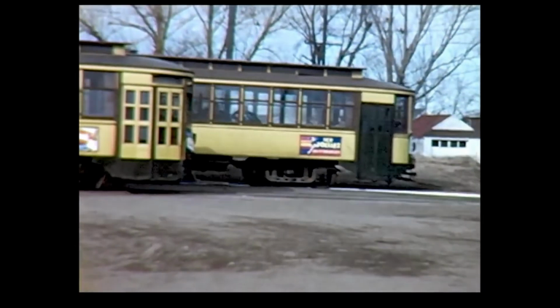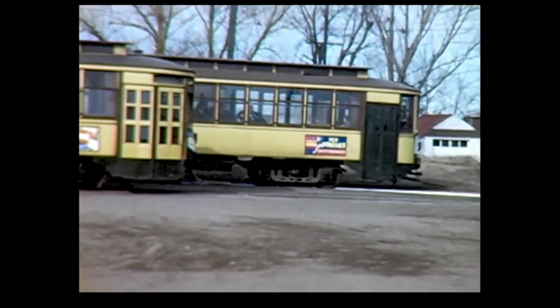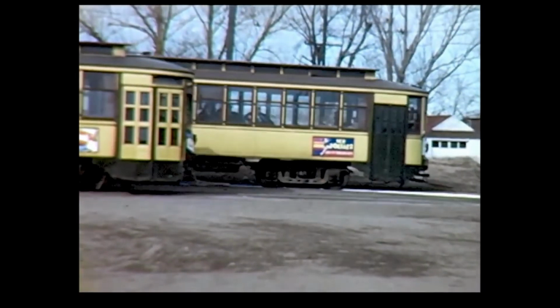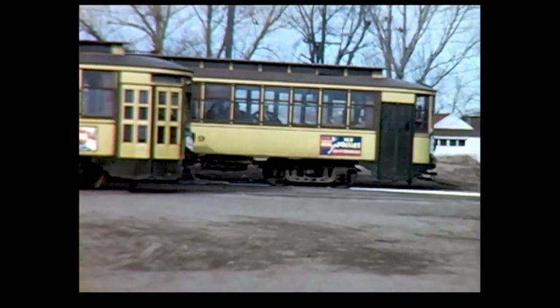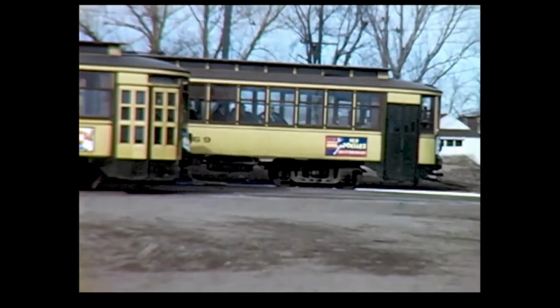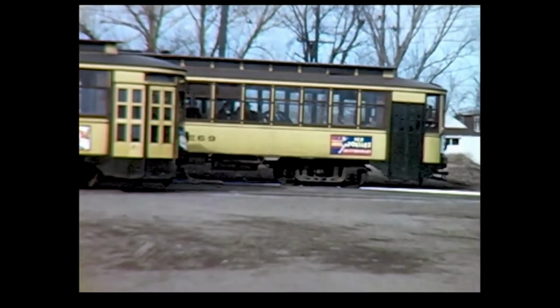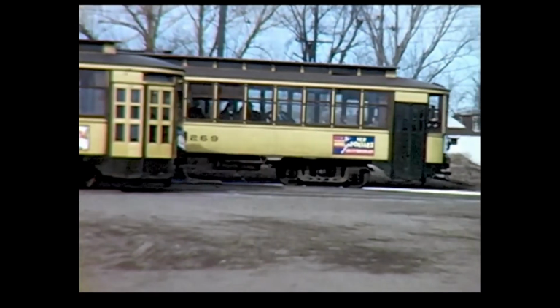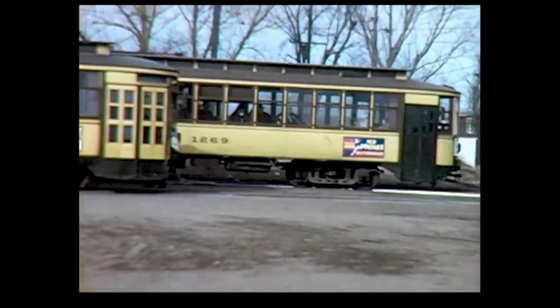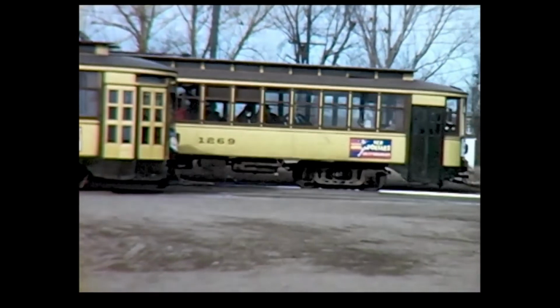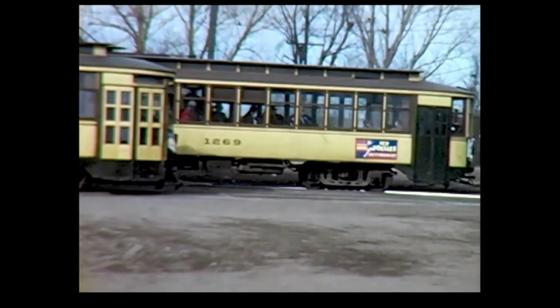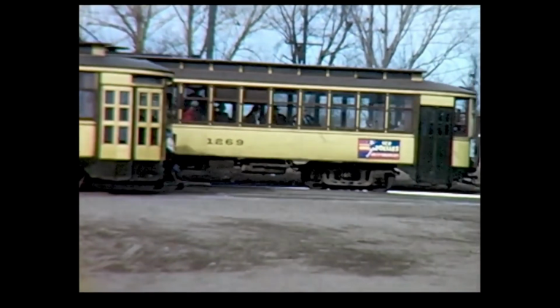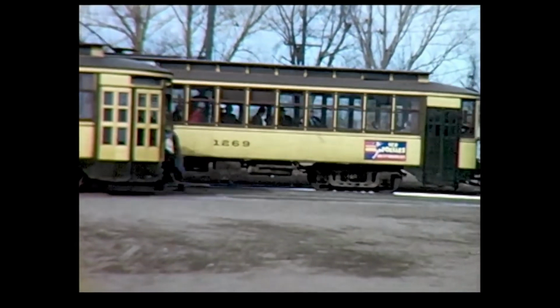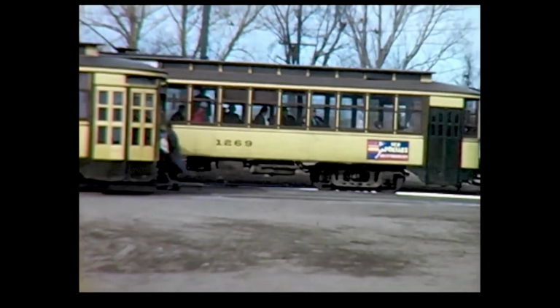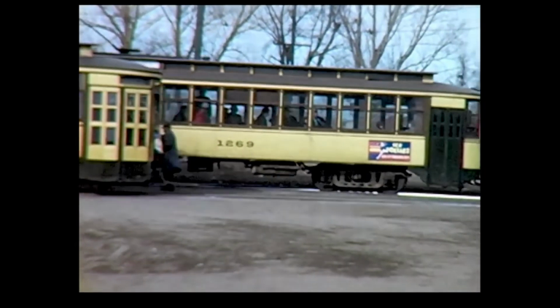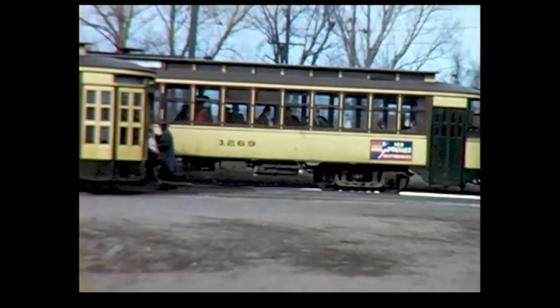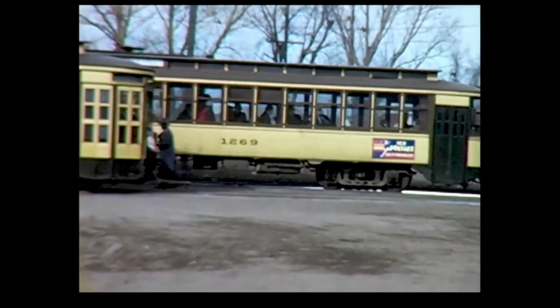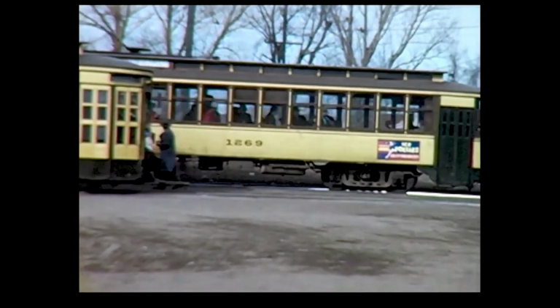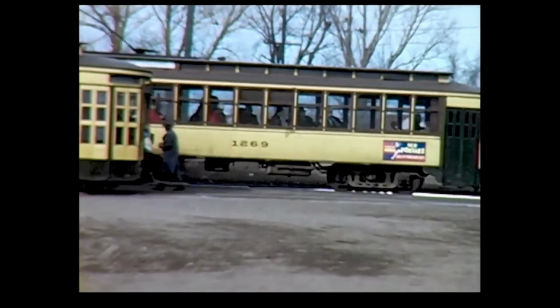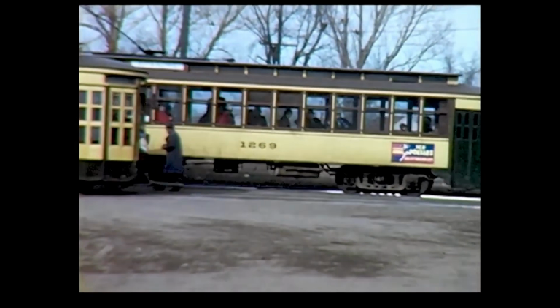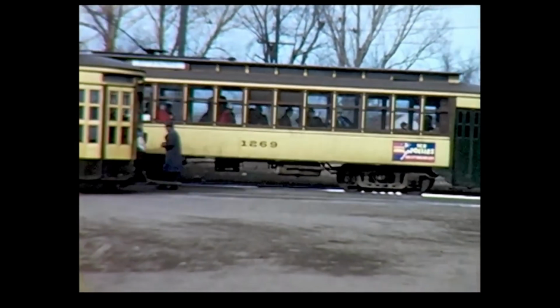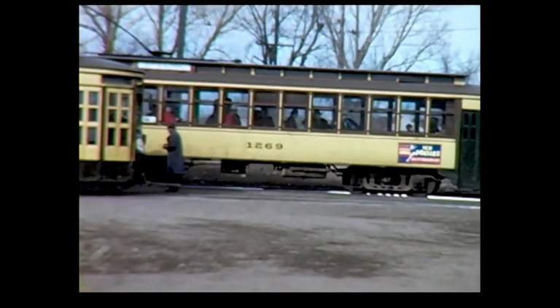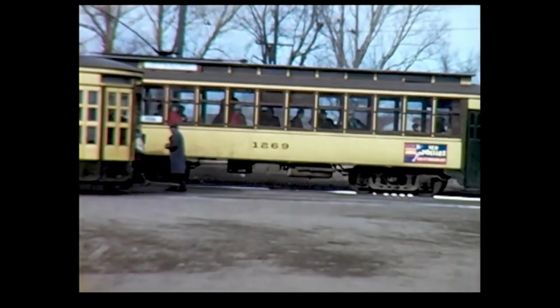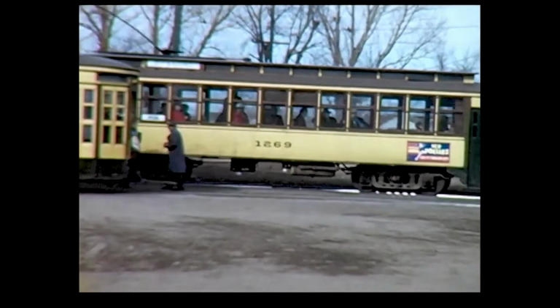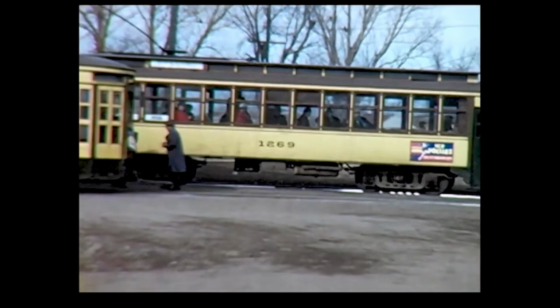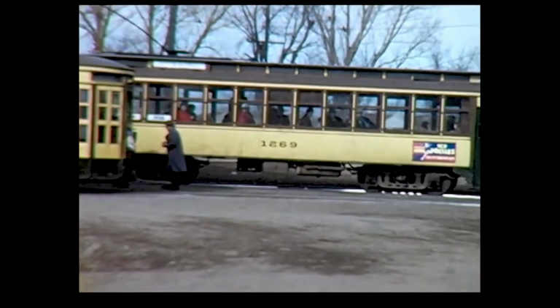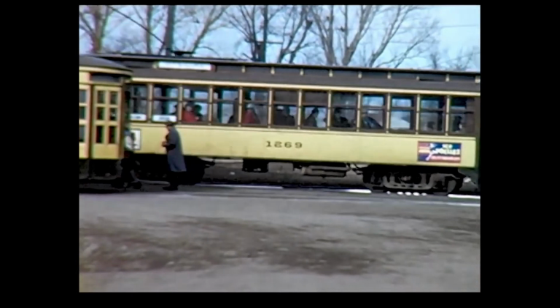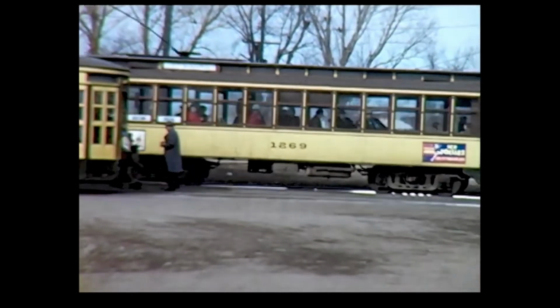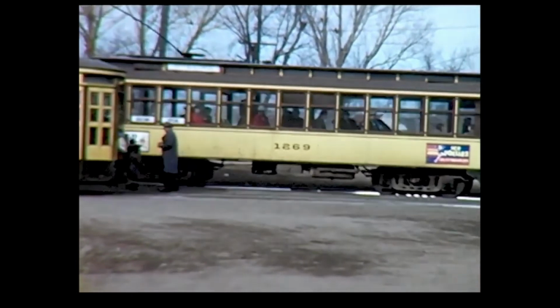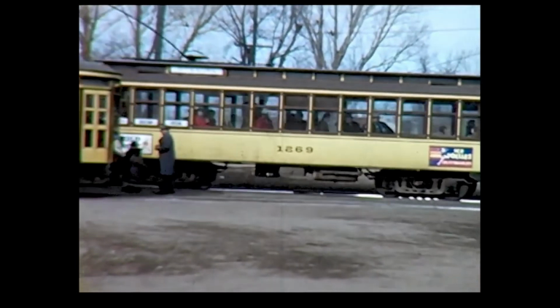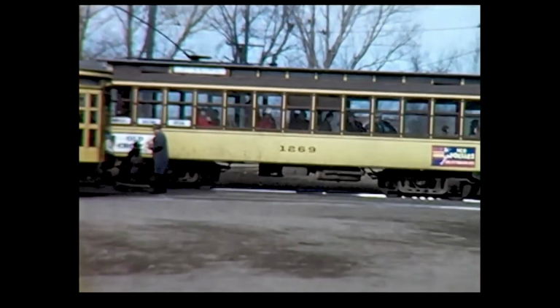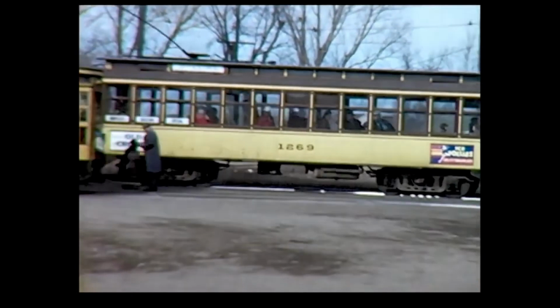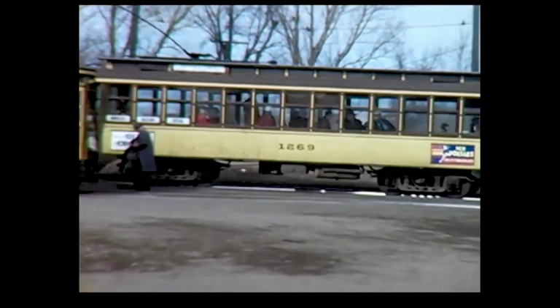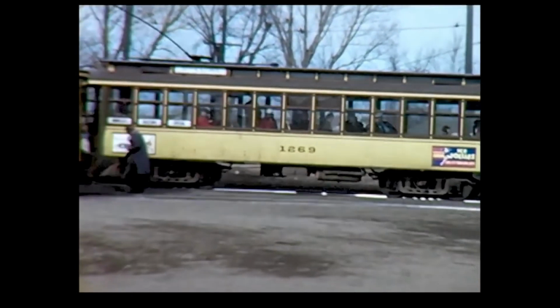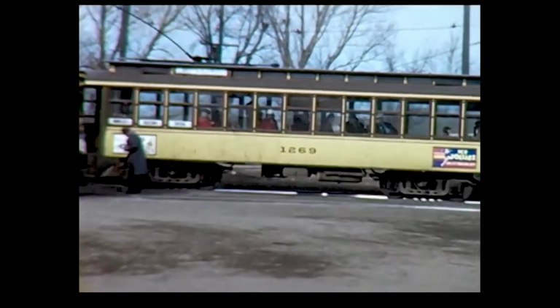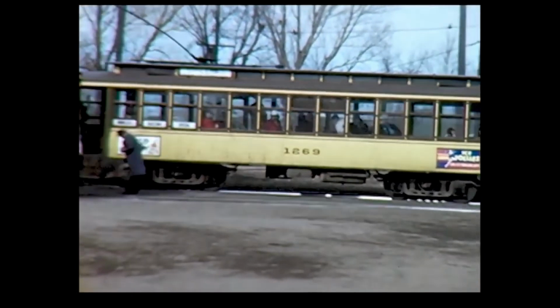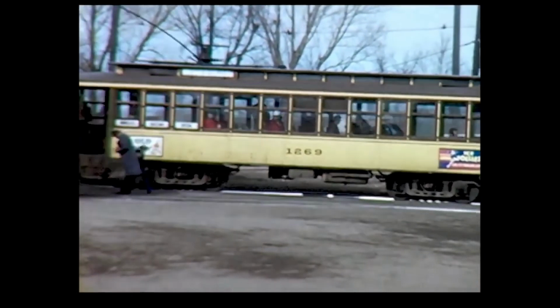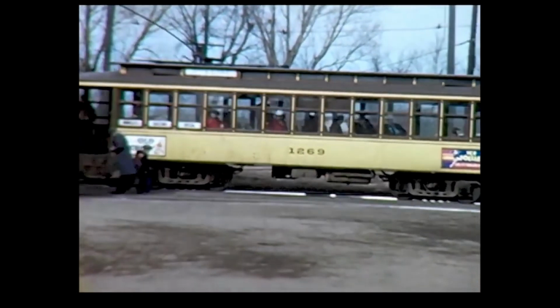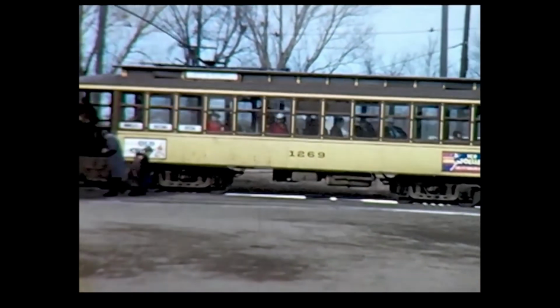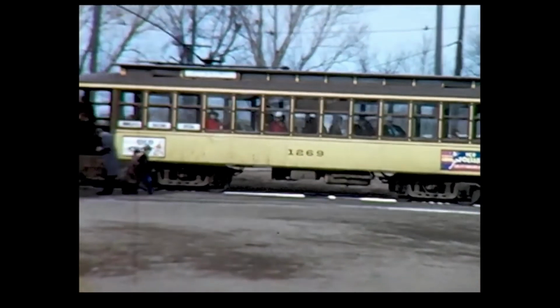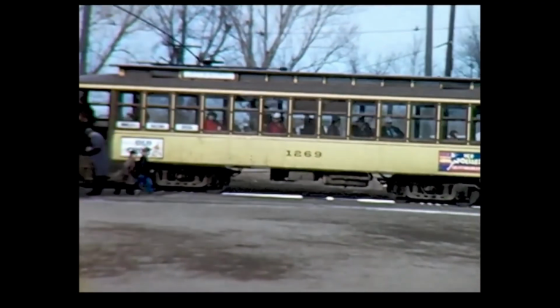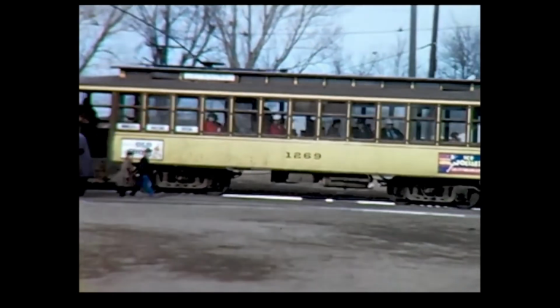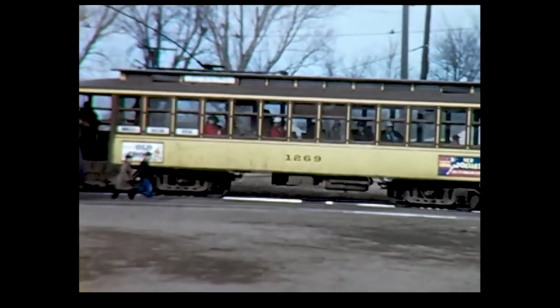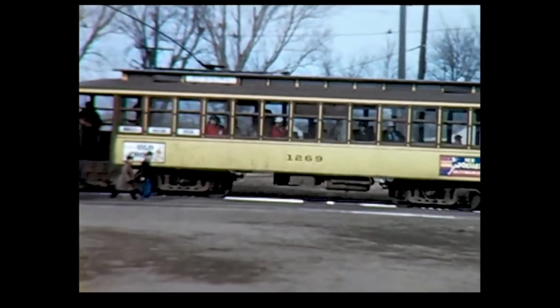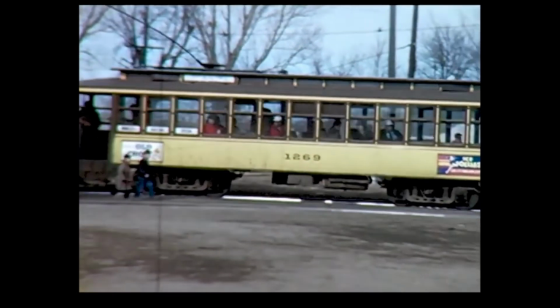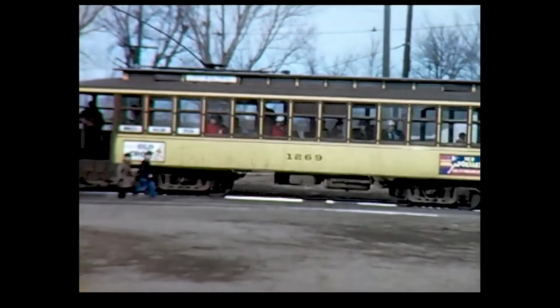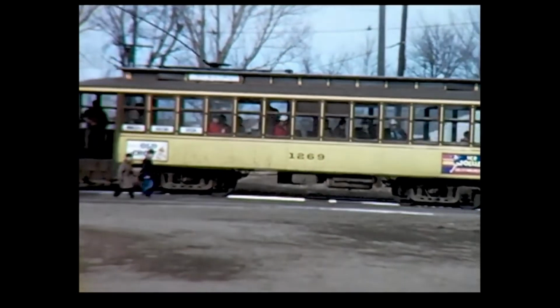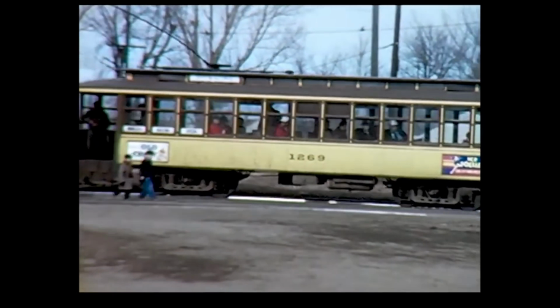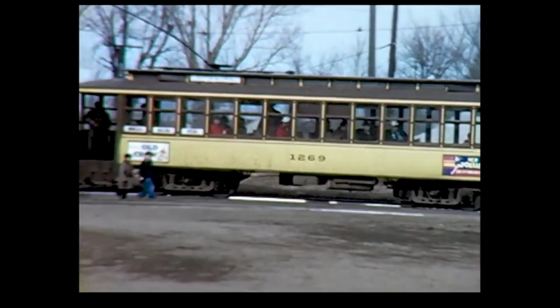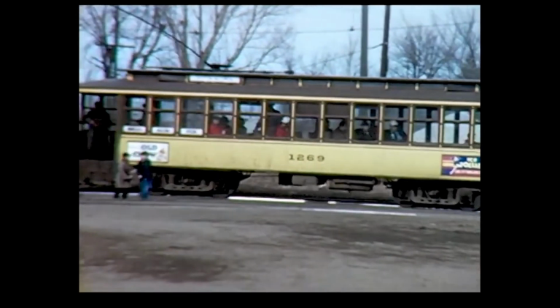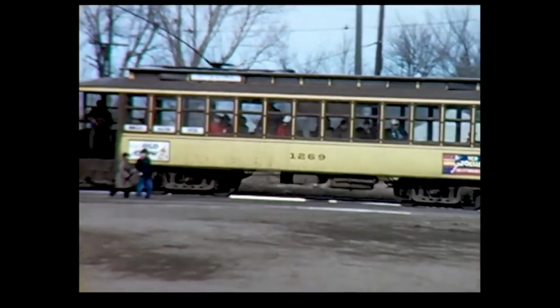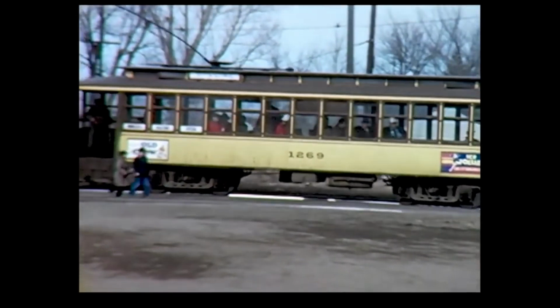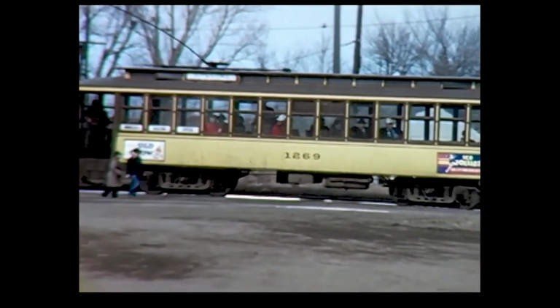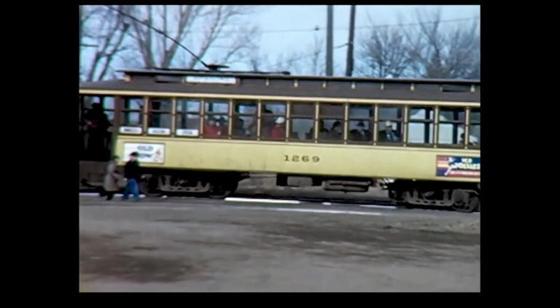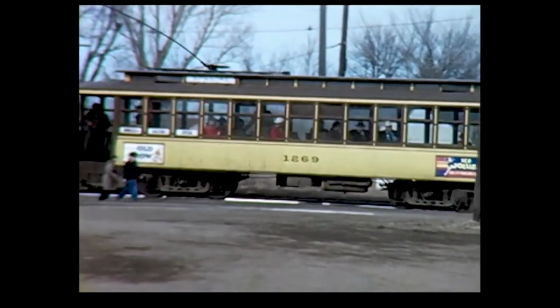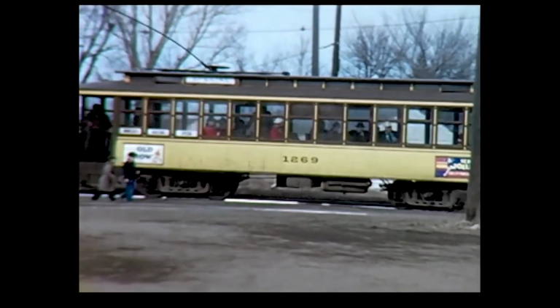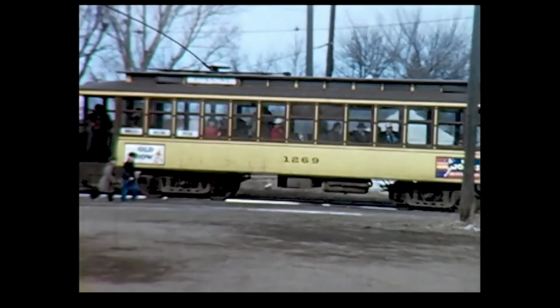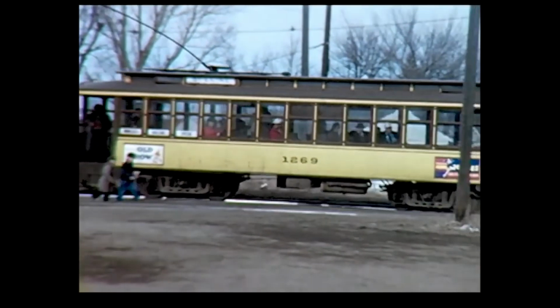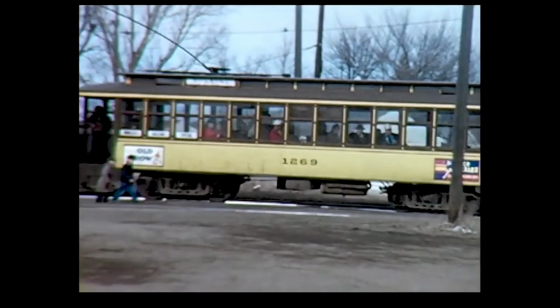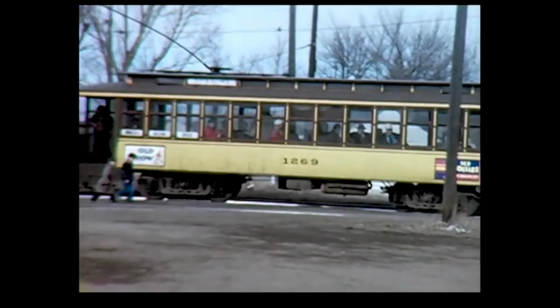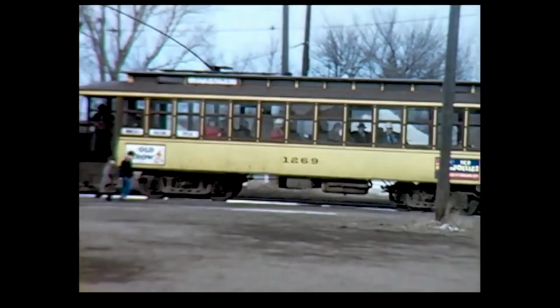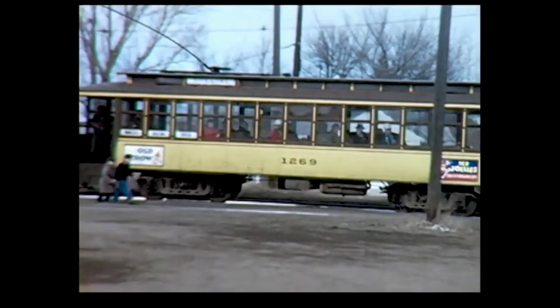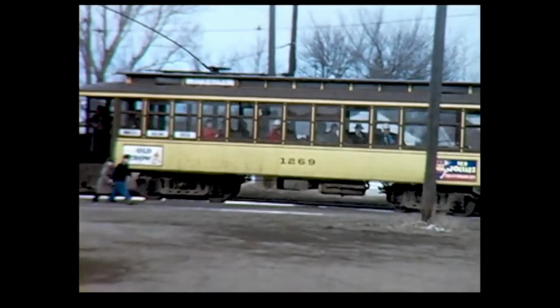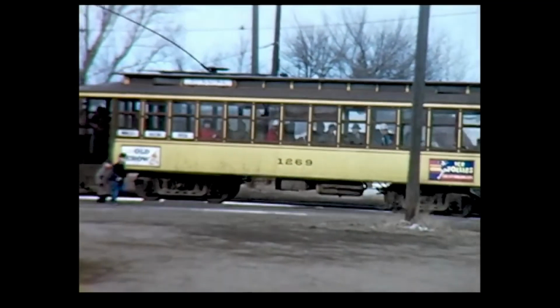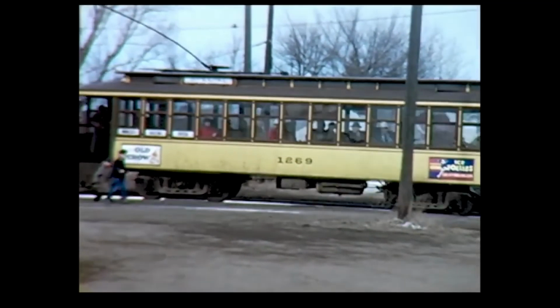This is another Minnesota Rail Fans Association excursion, turning around the loop at 62nd and Nicollet.